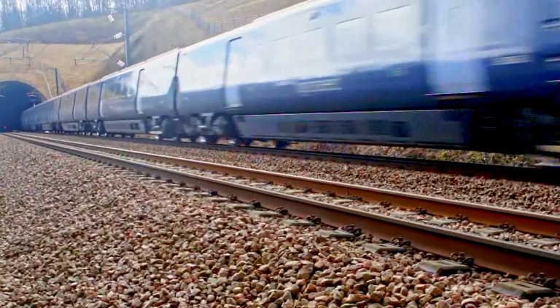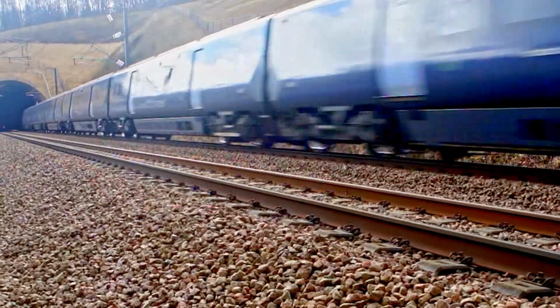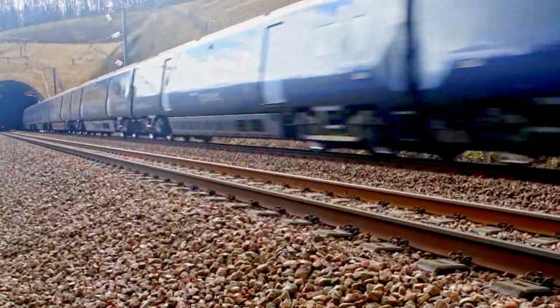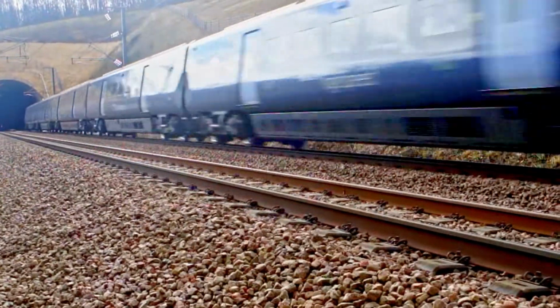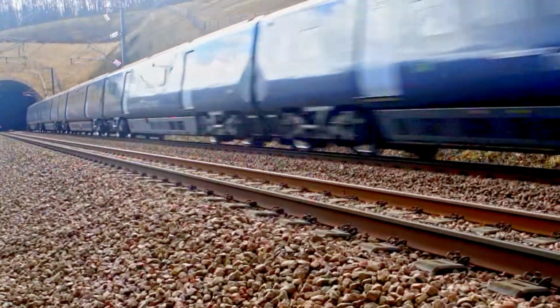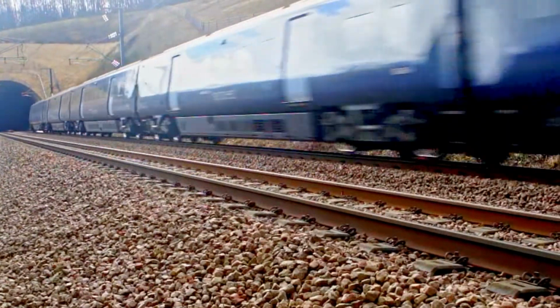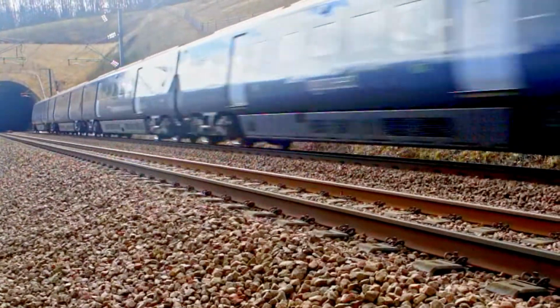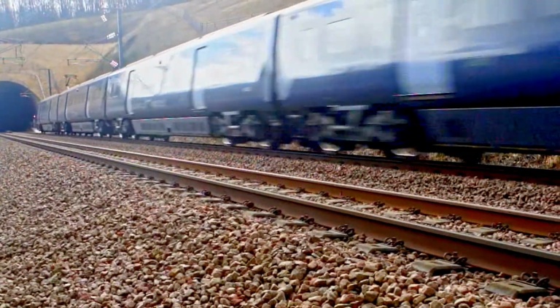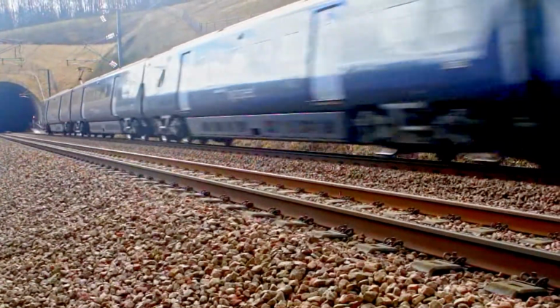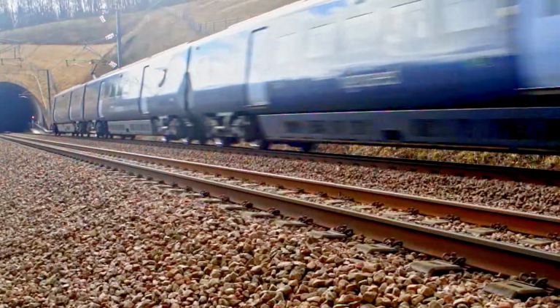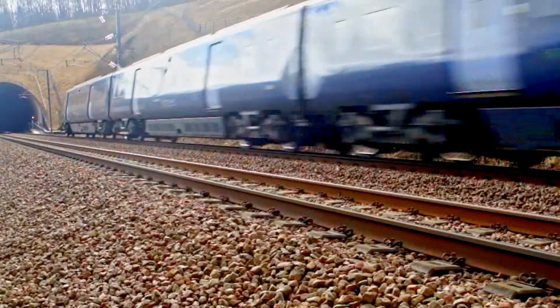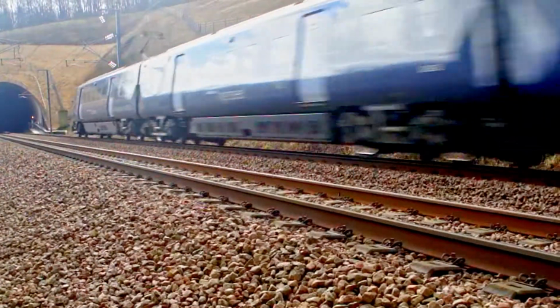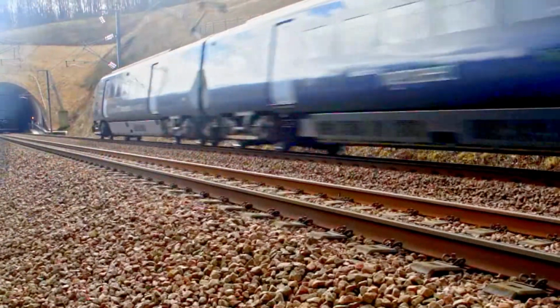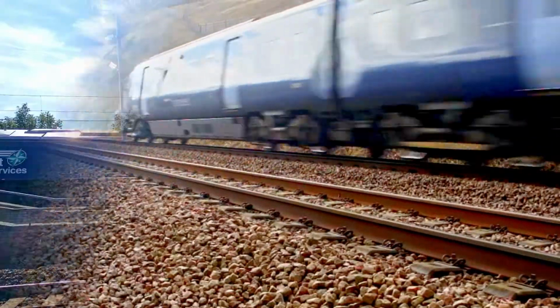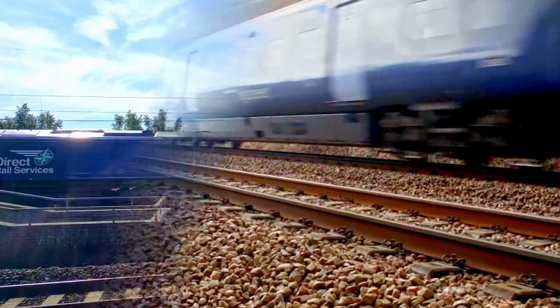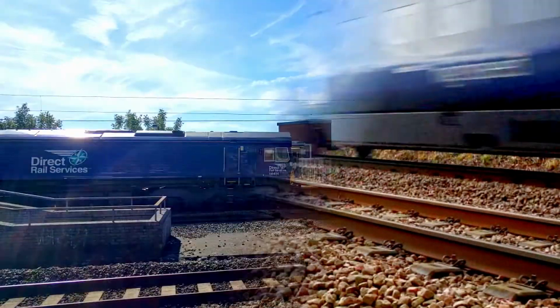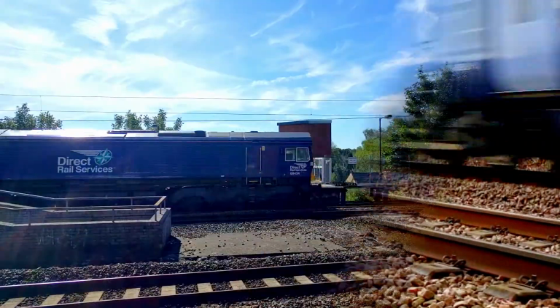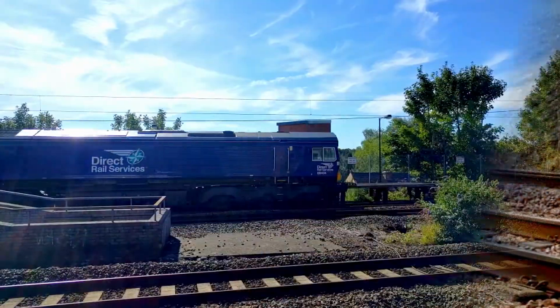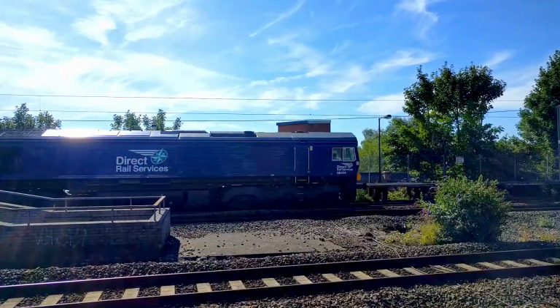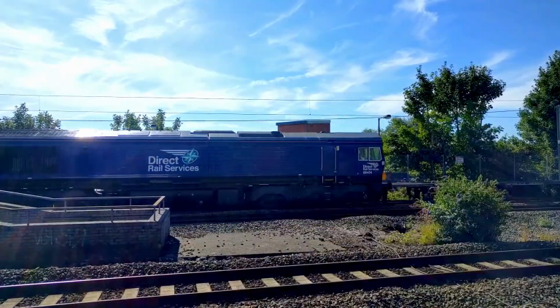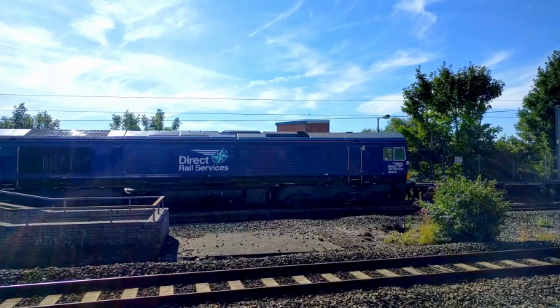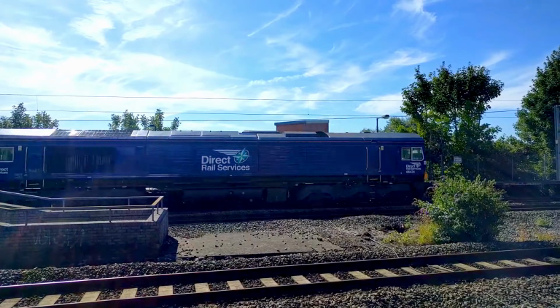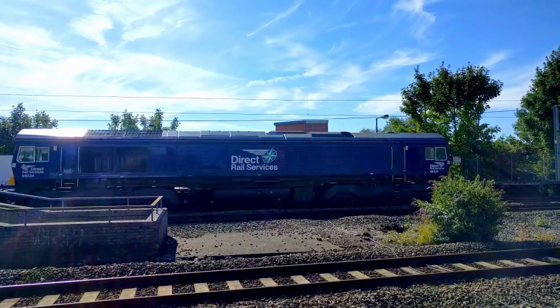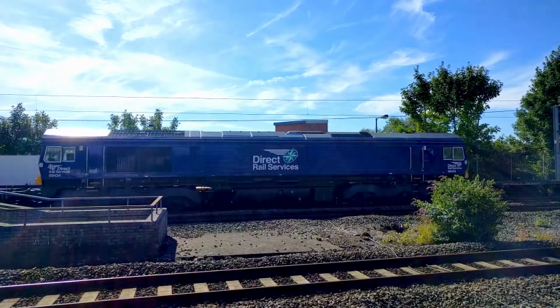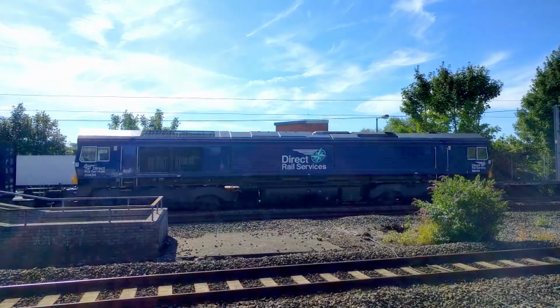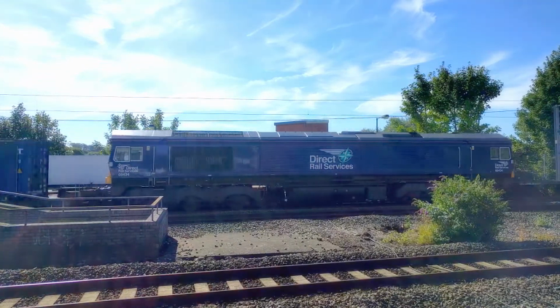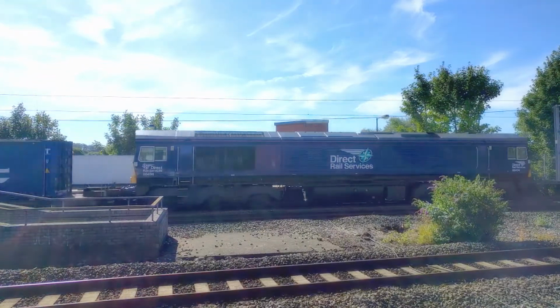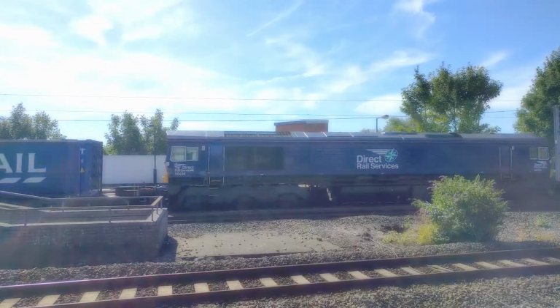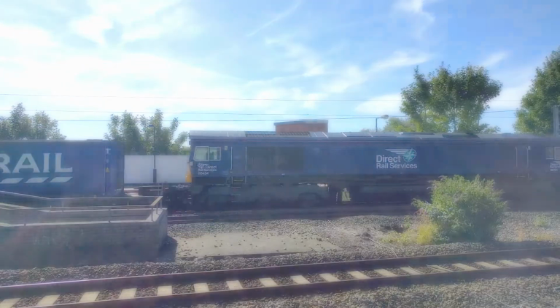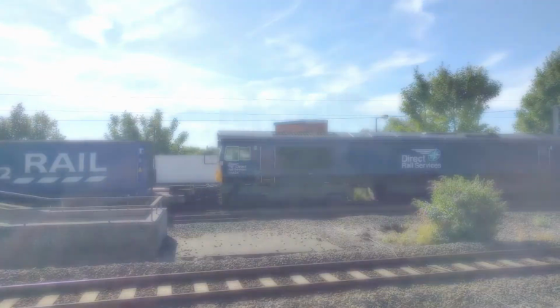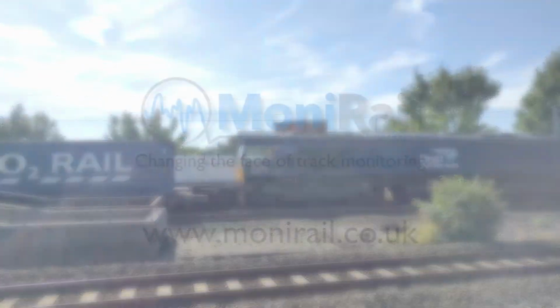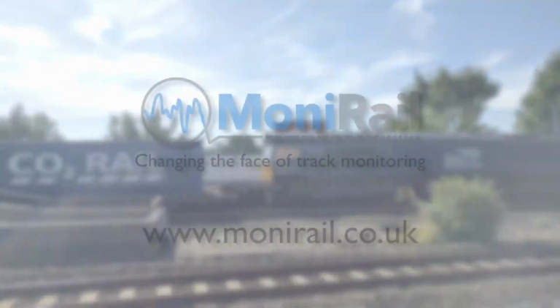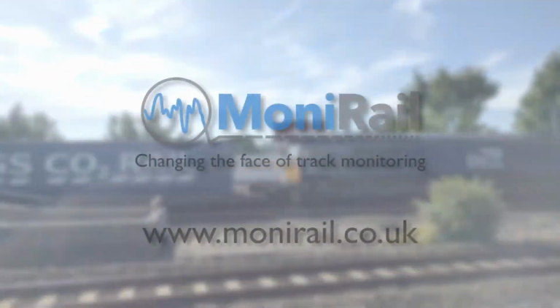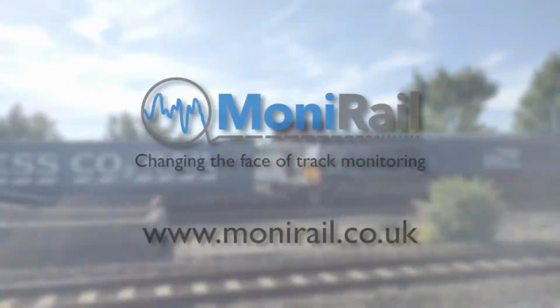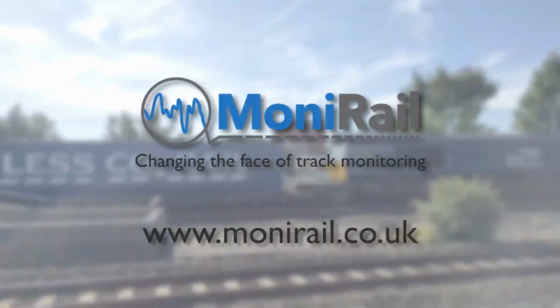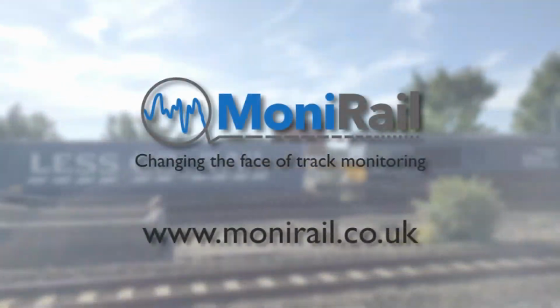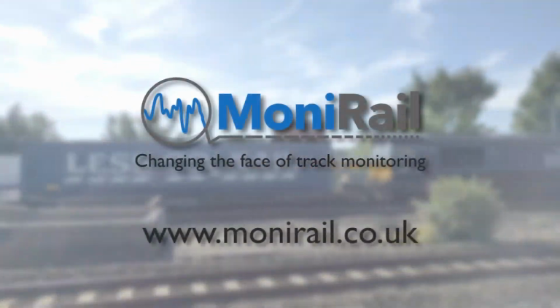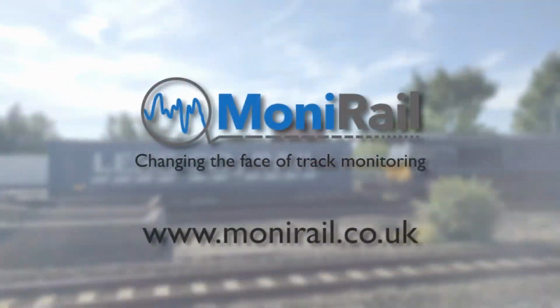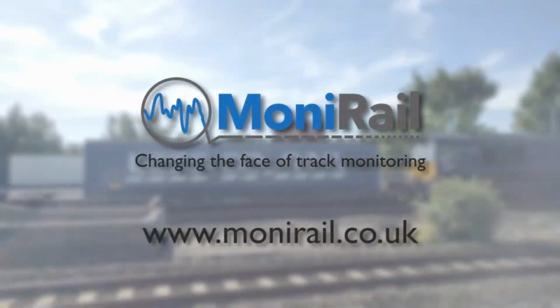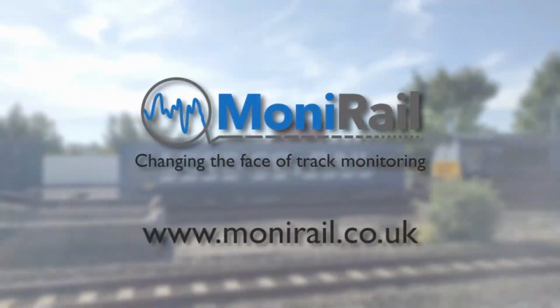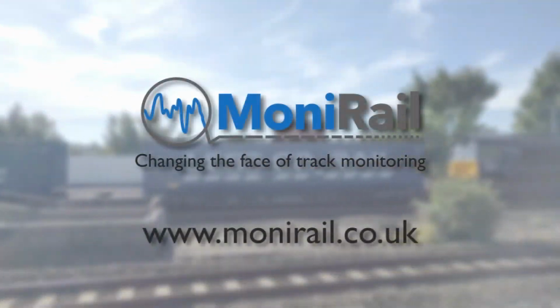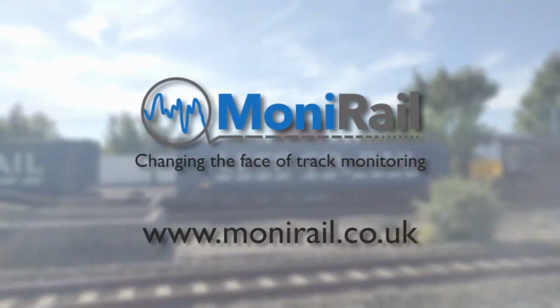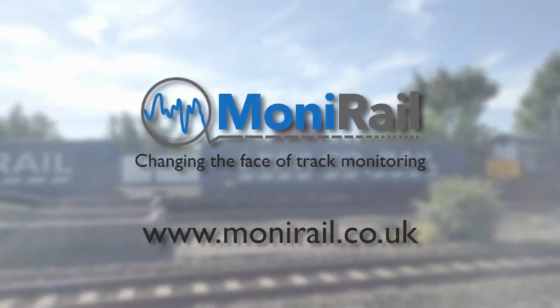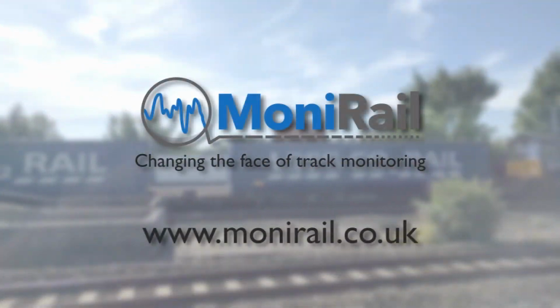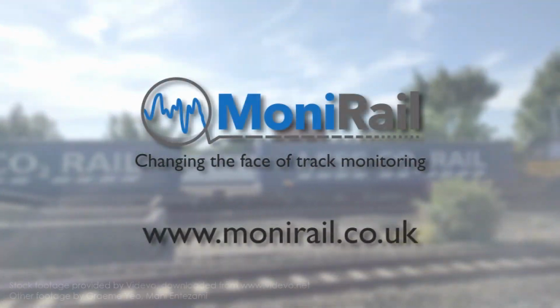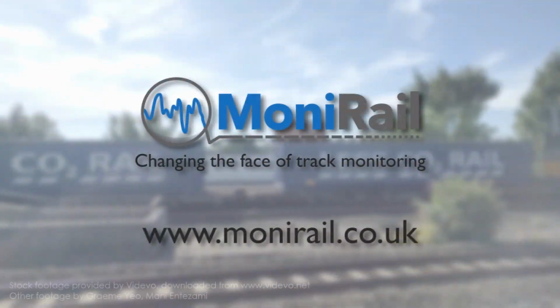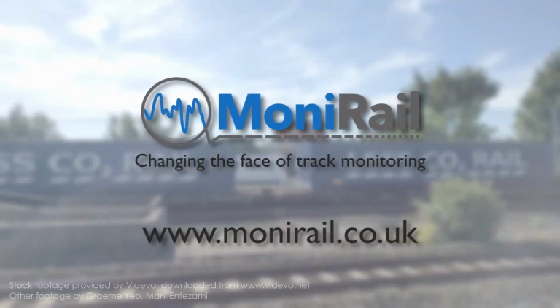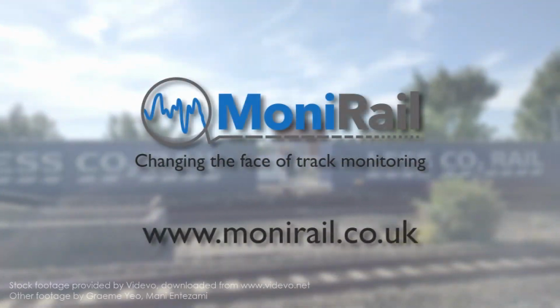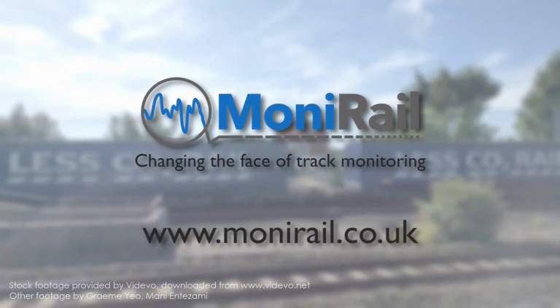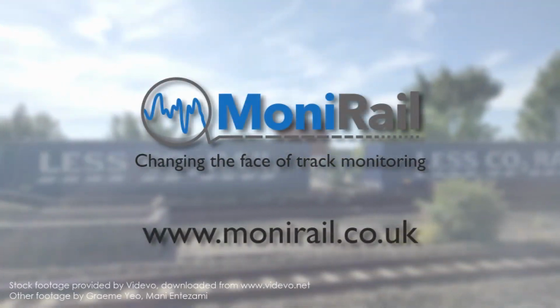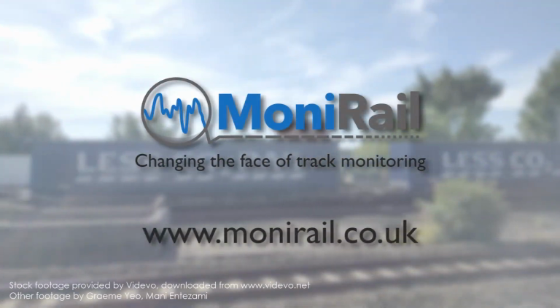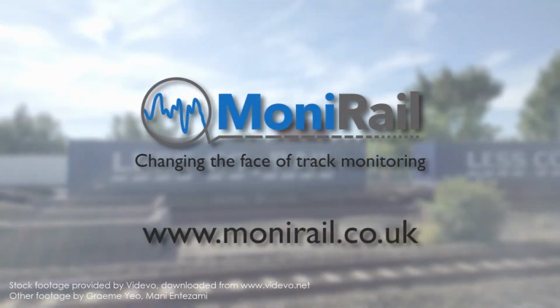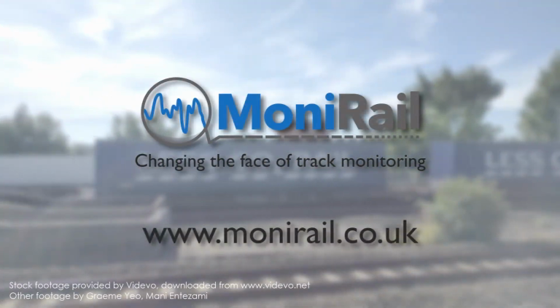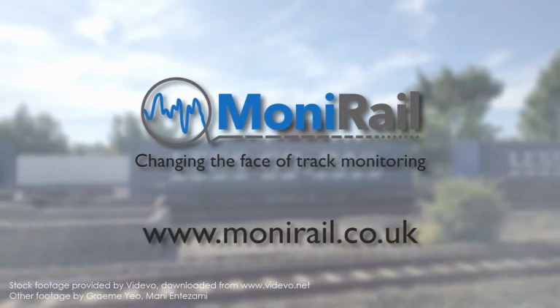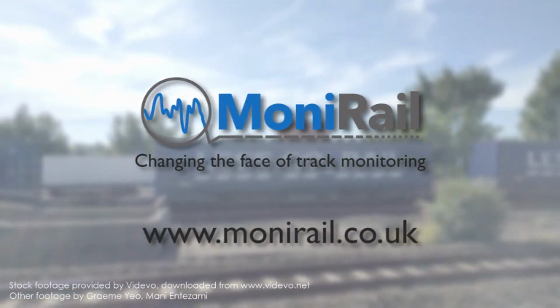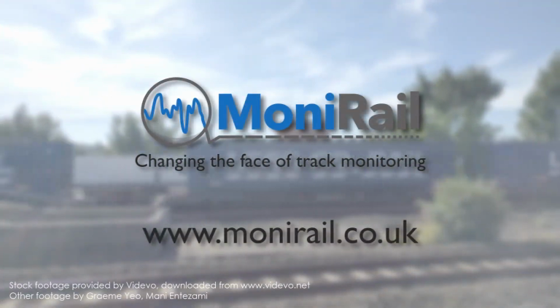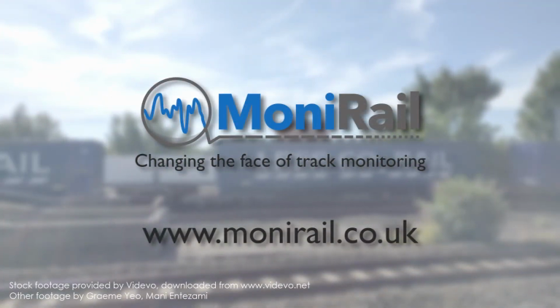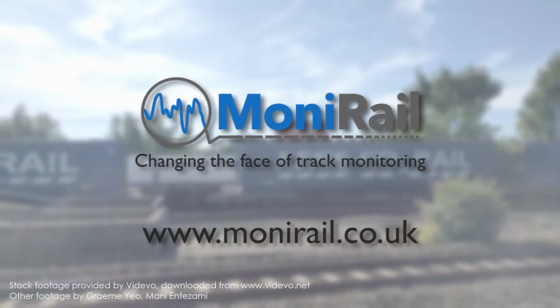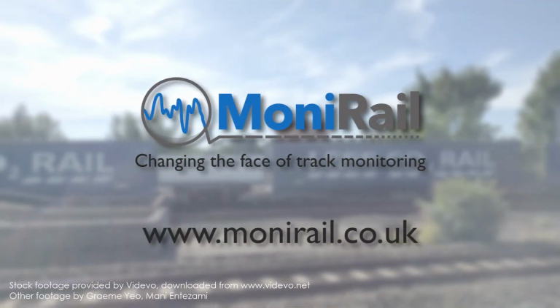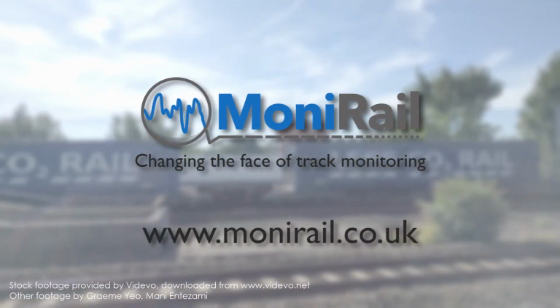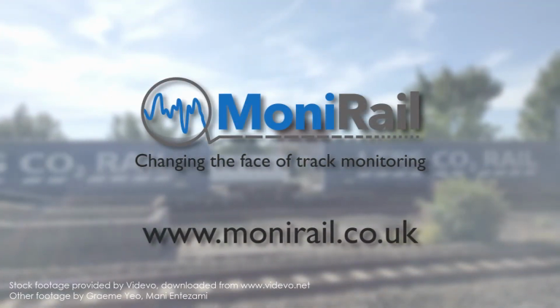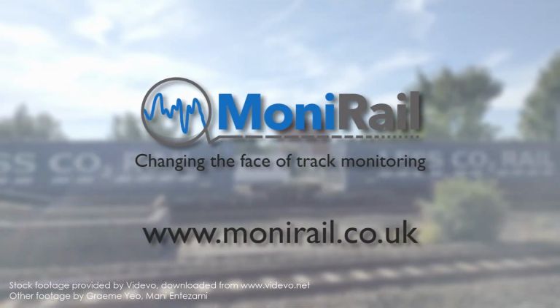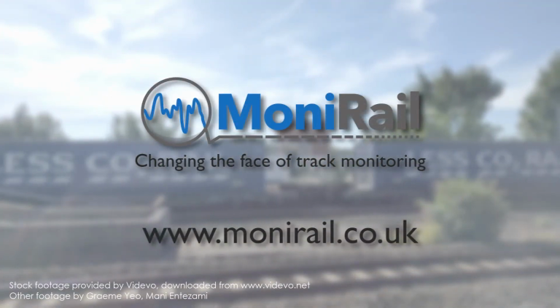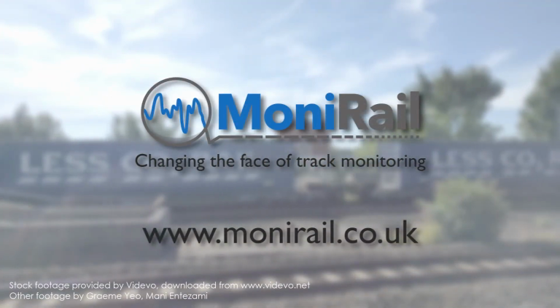All this at a fraction of the cost of operating dedicated measurement vehicles. Monorail – changing the face of track monitoring.